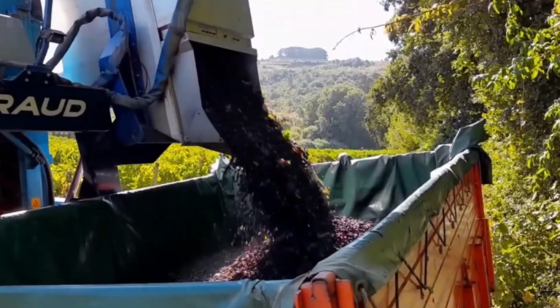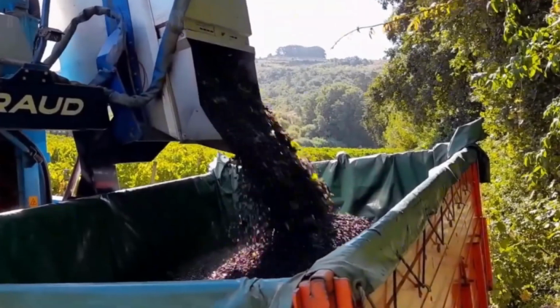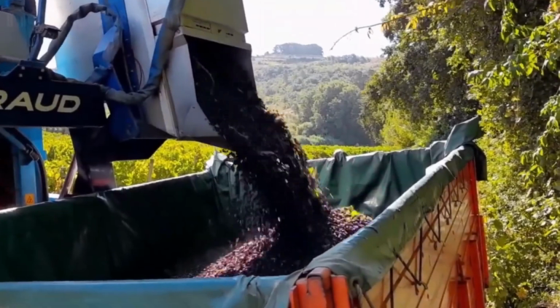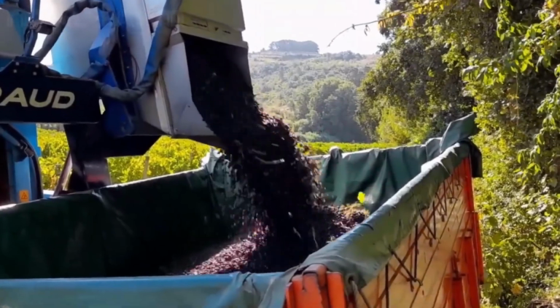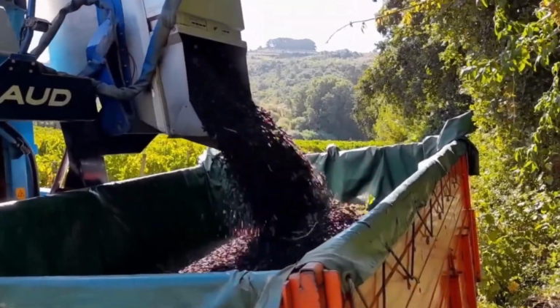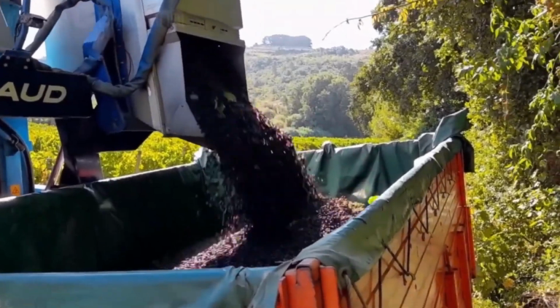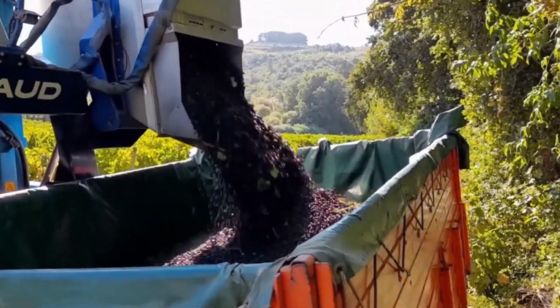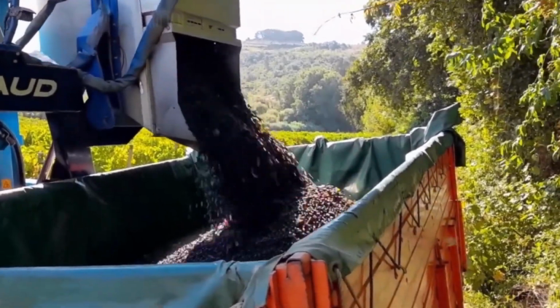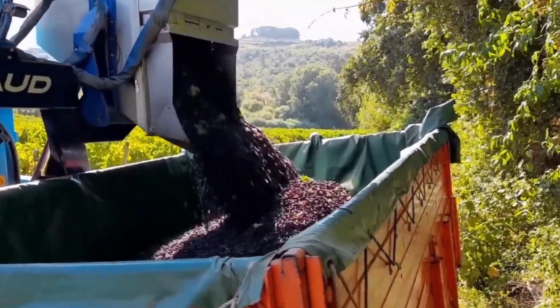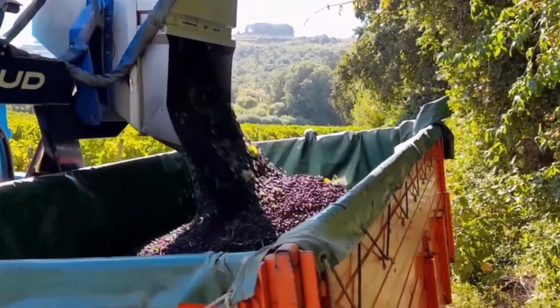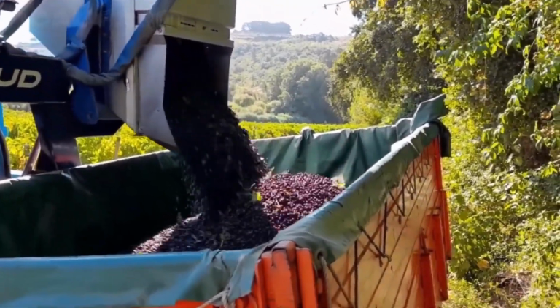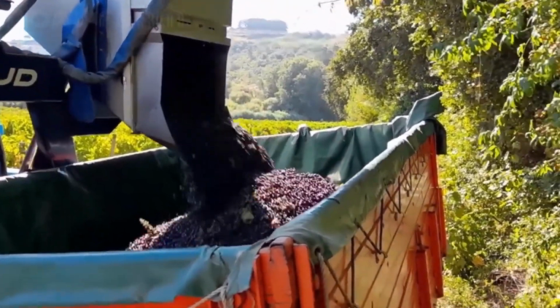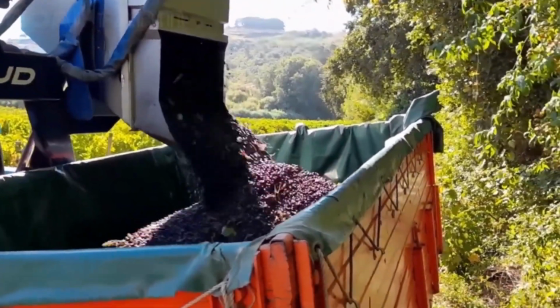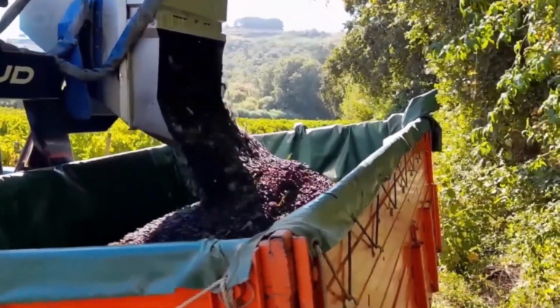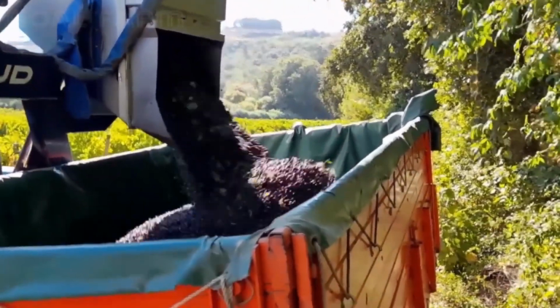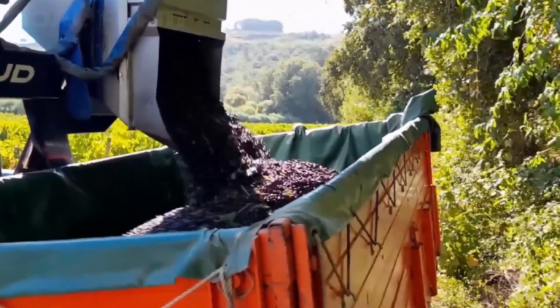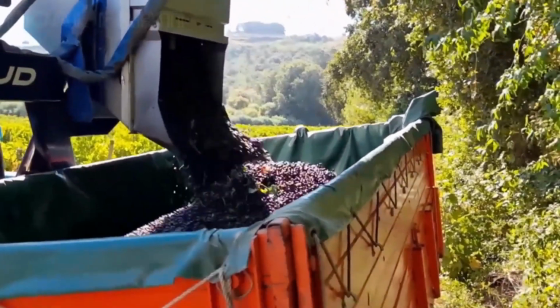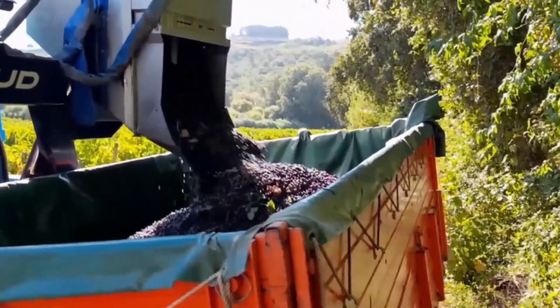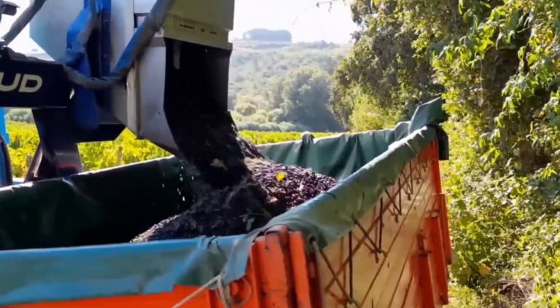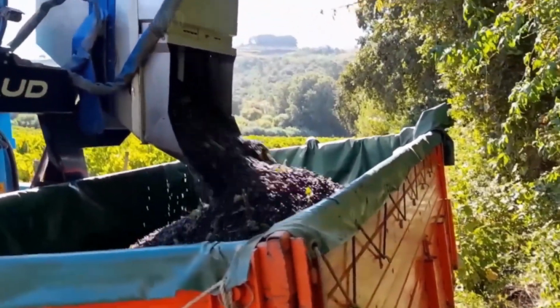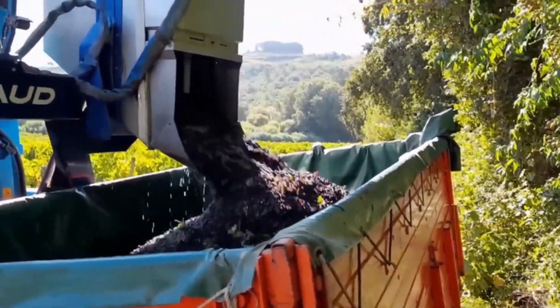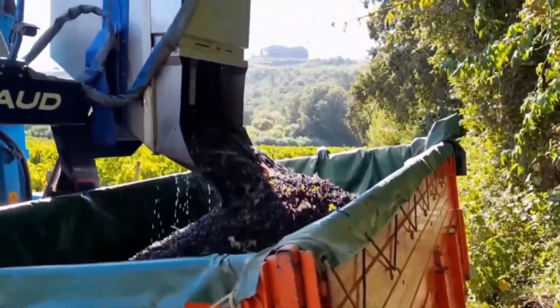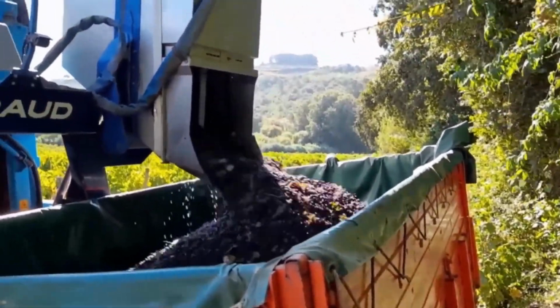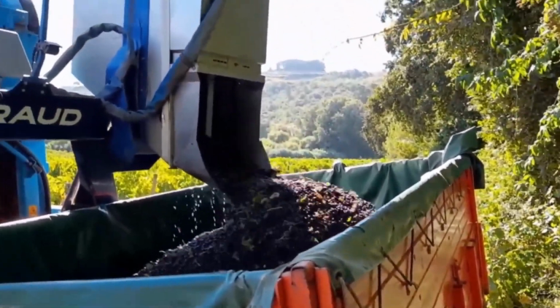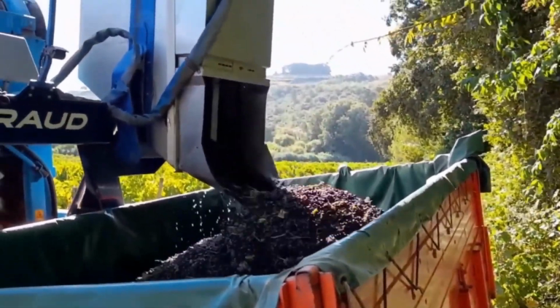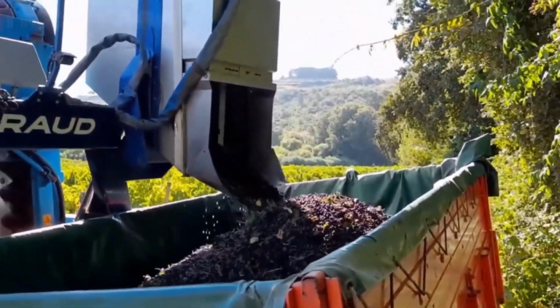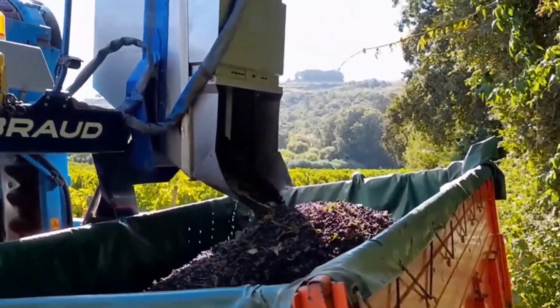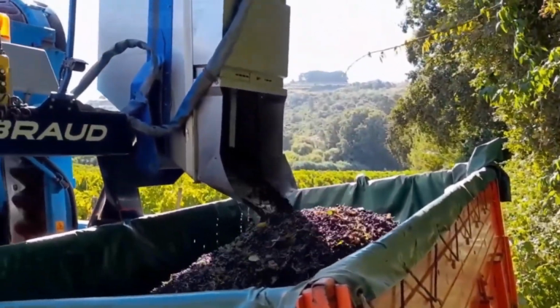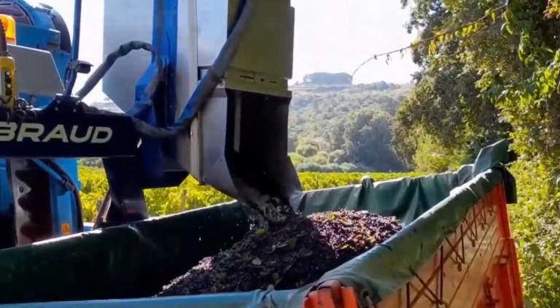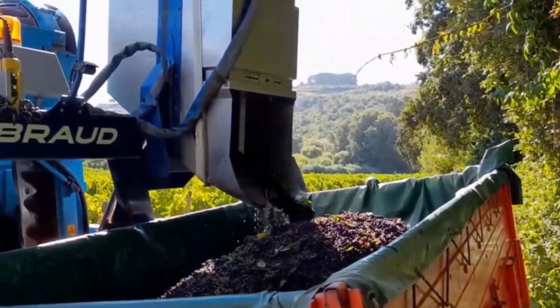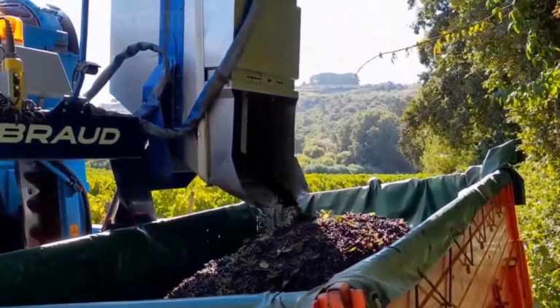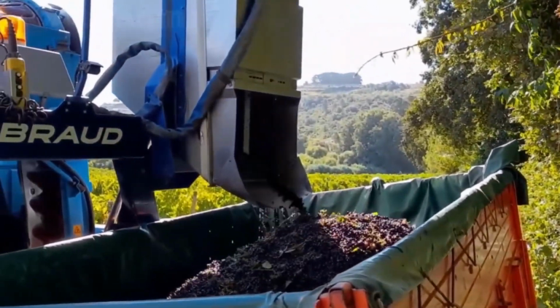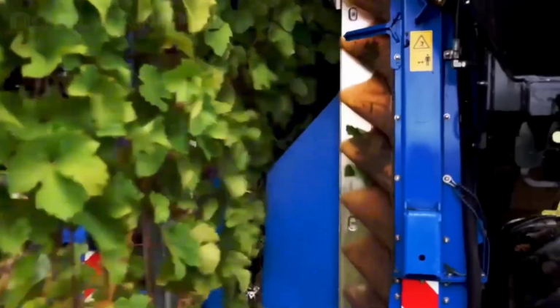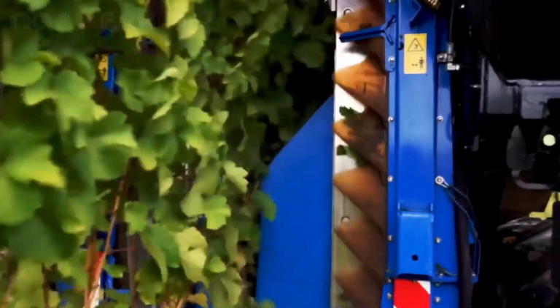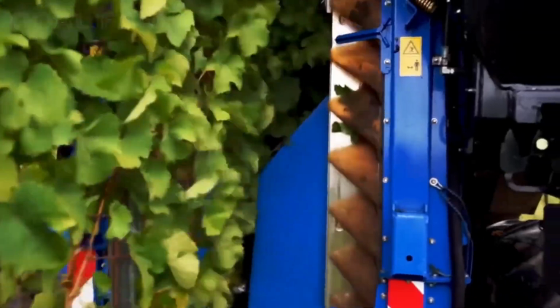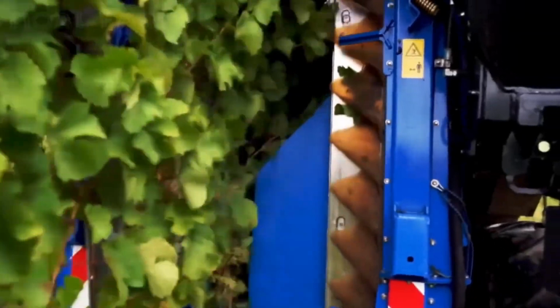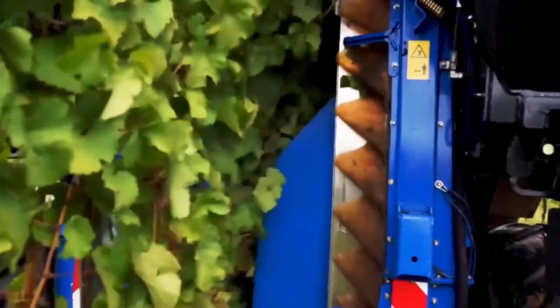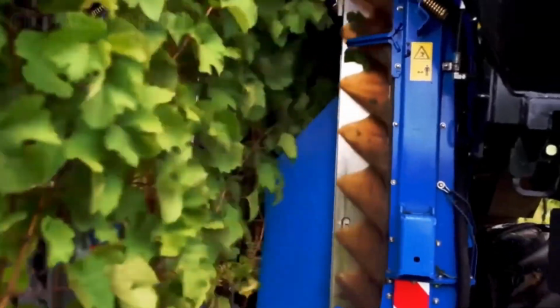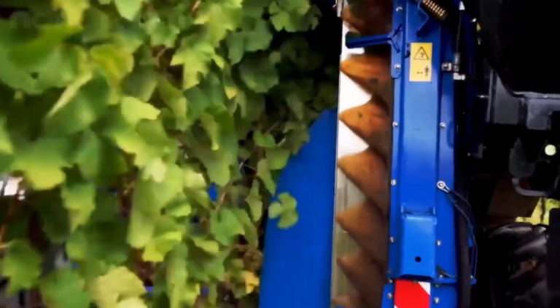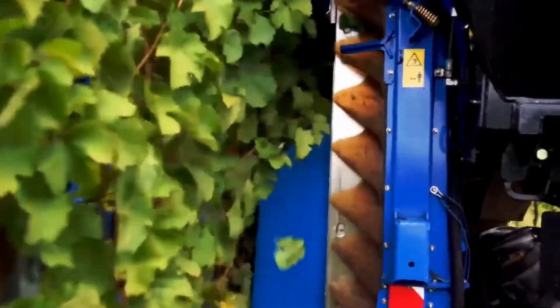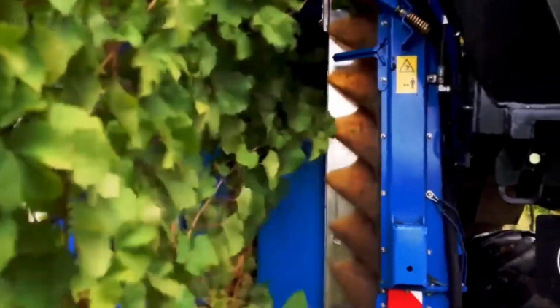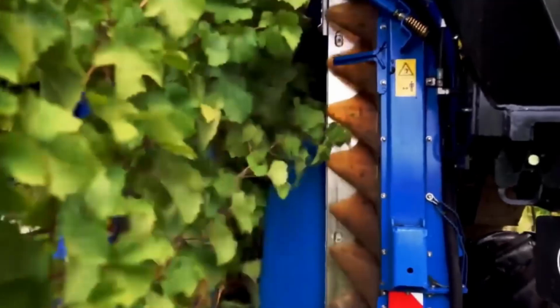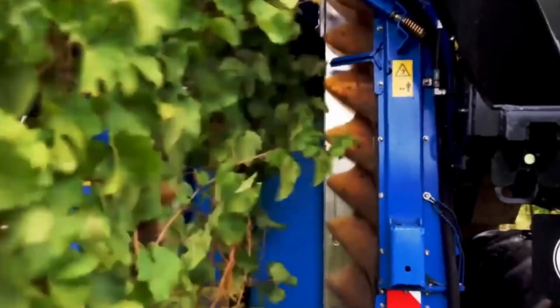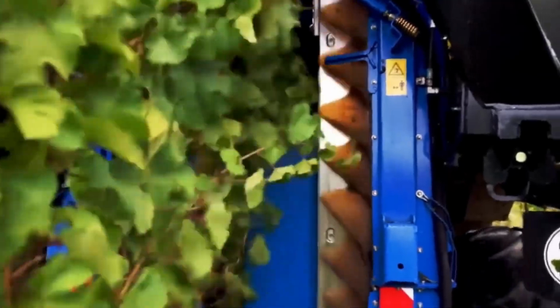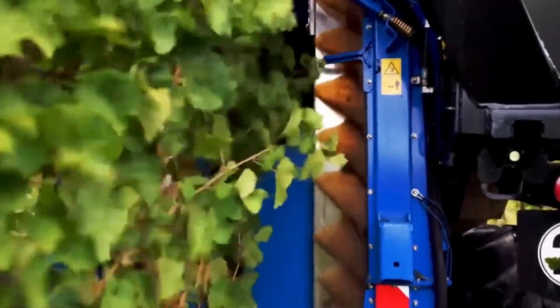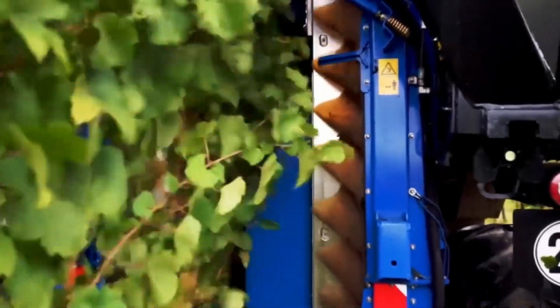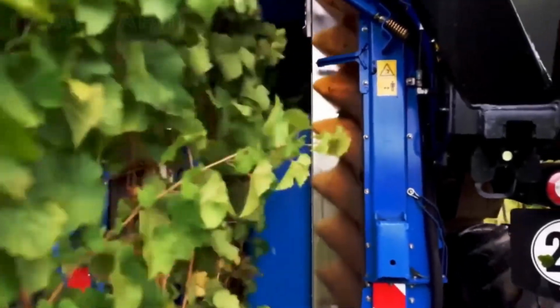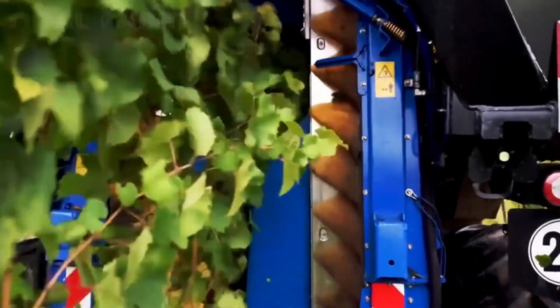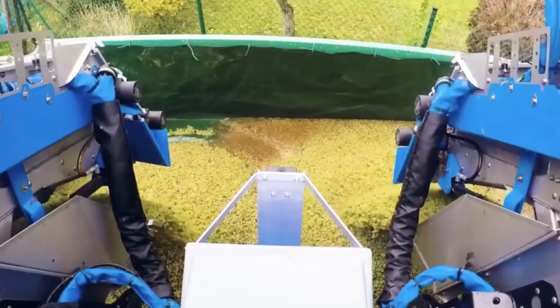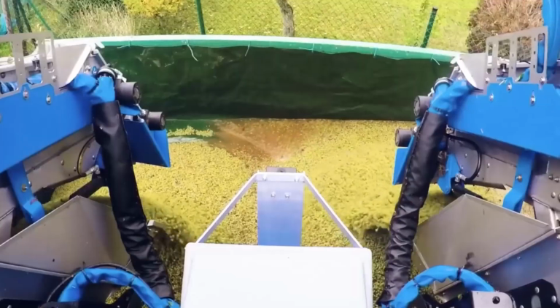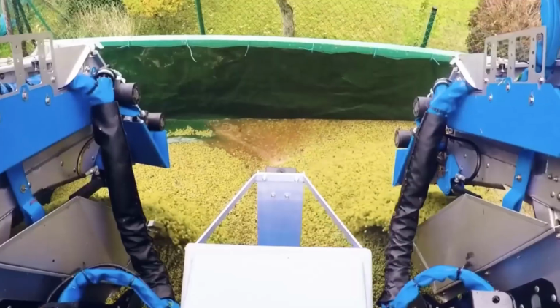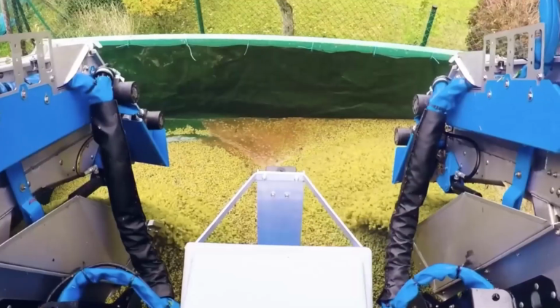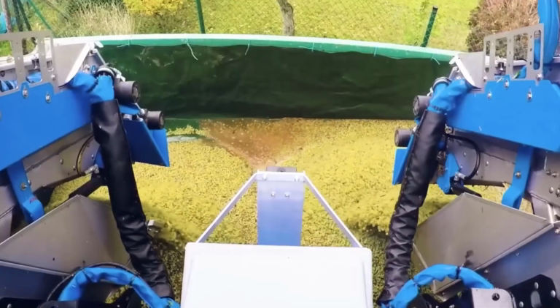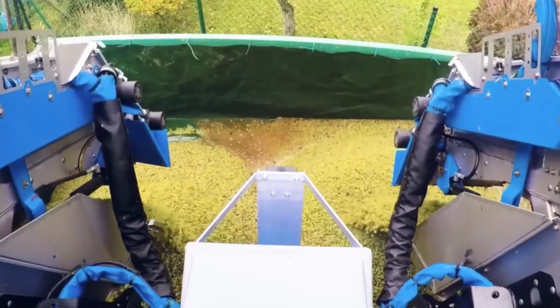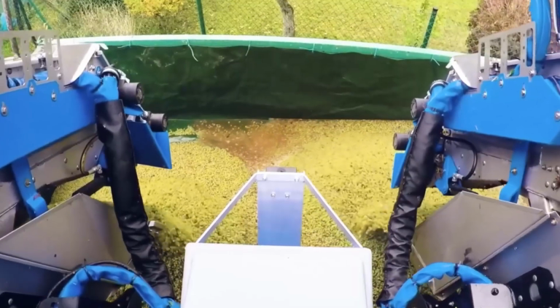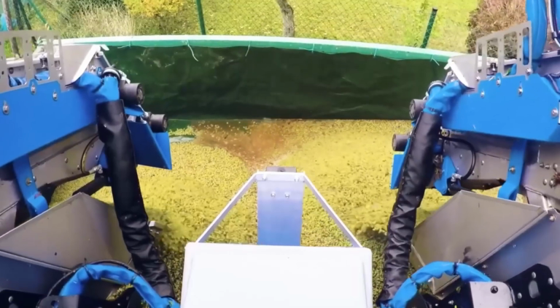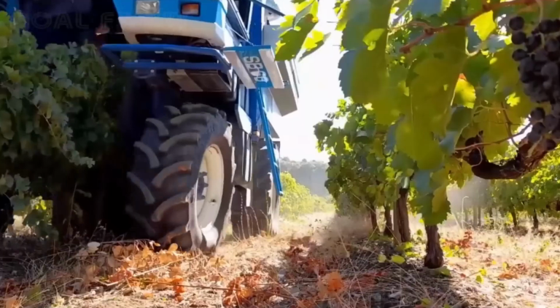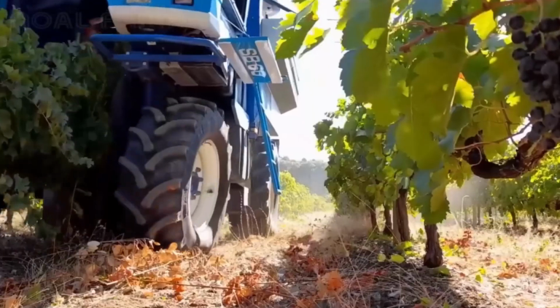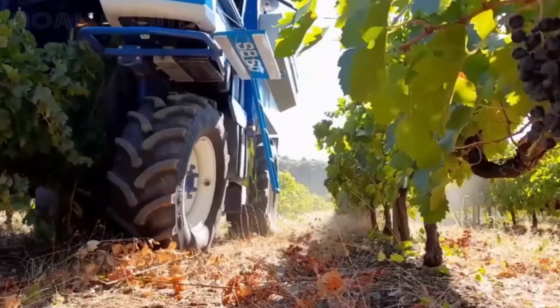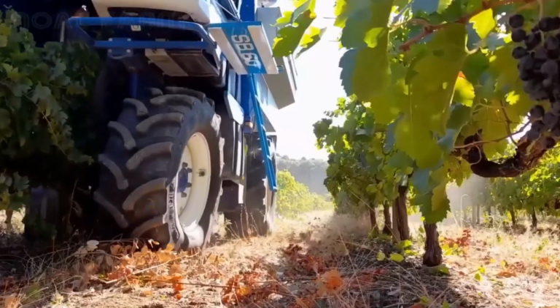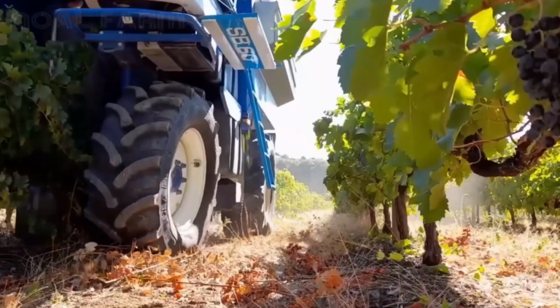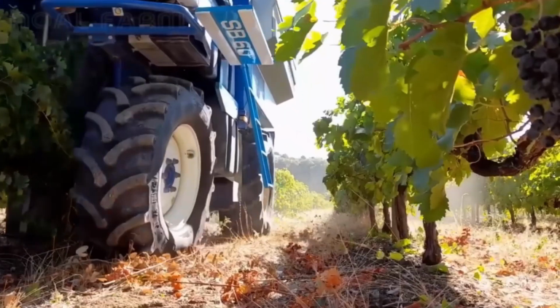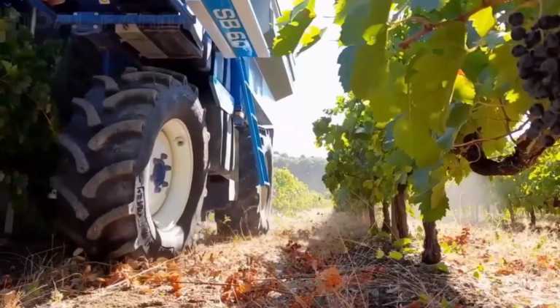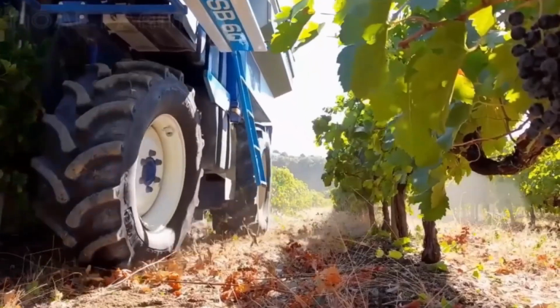The Grape Escape: a deep dive into California's 5.9 million ton grape harvest.